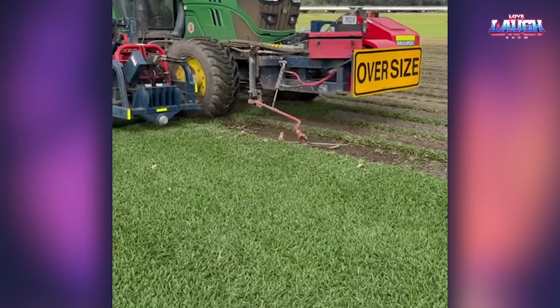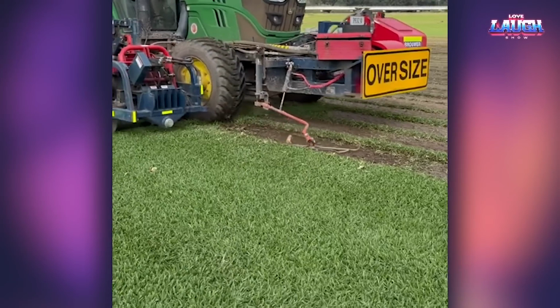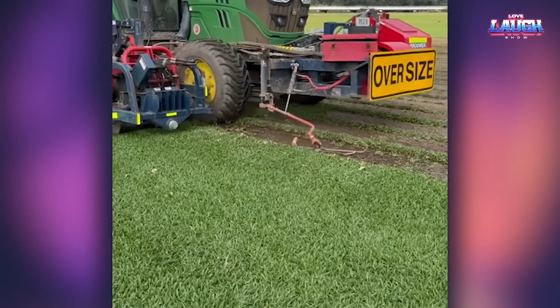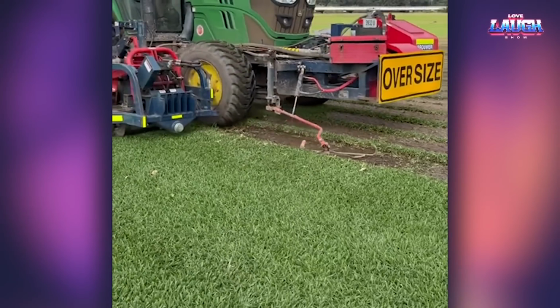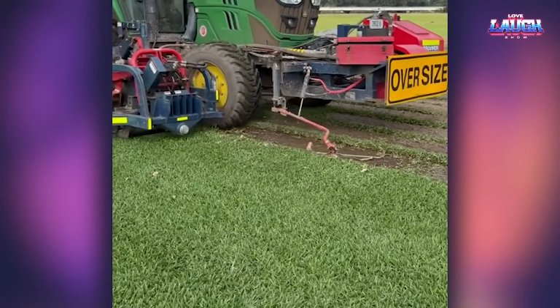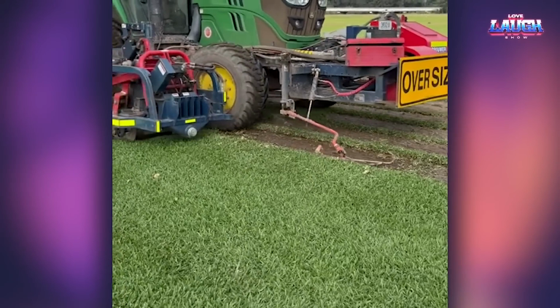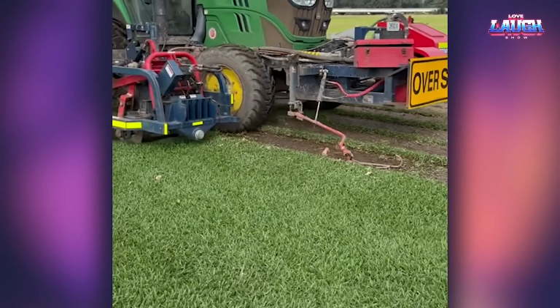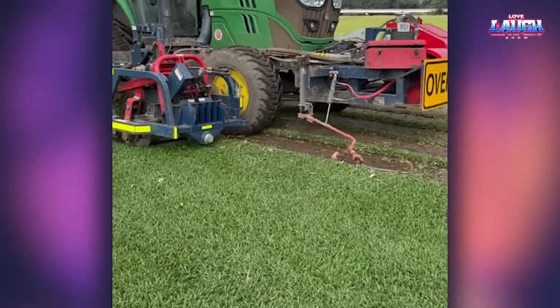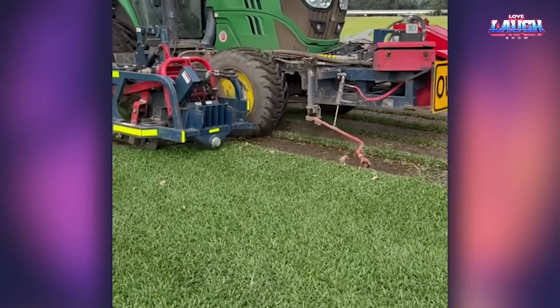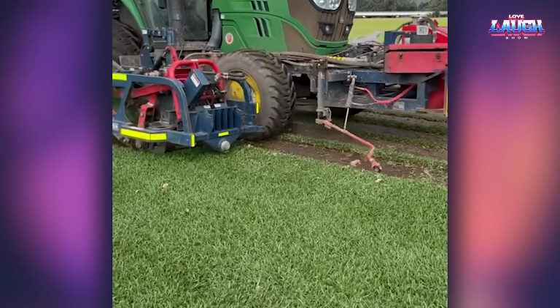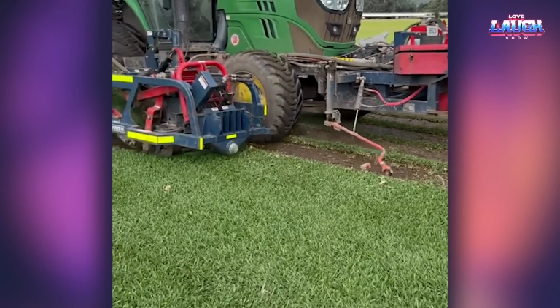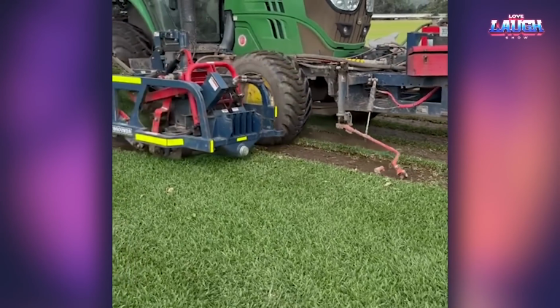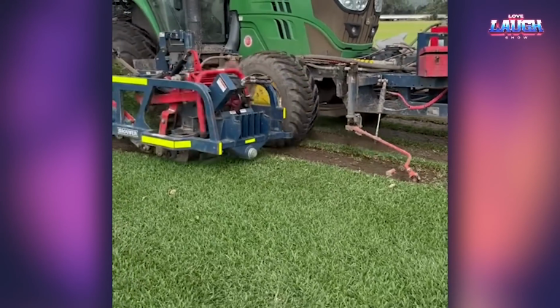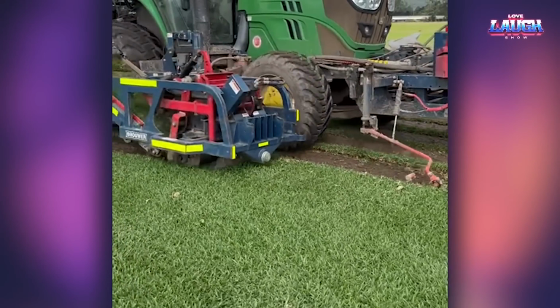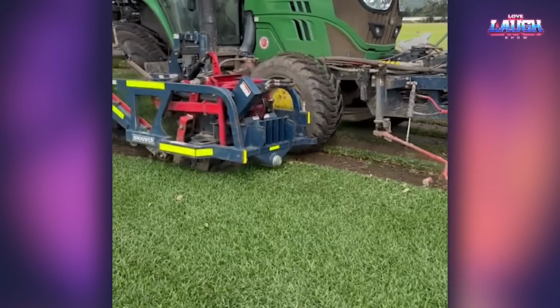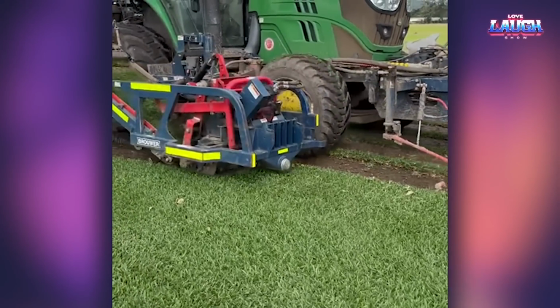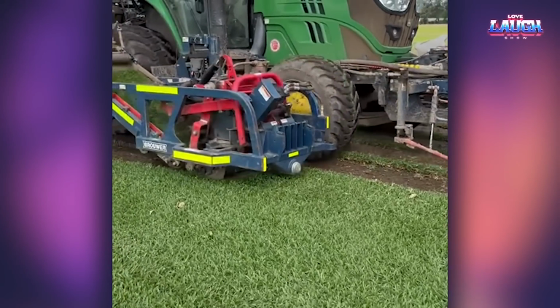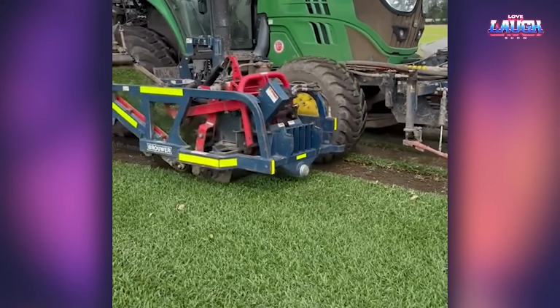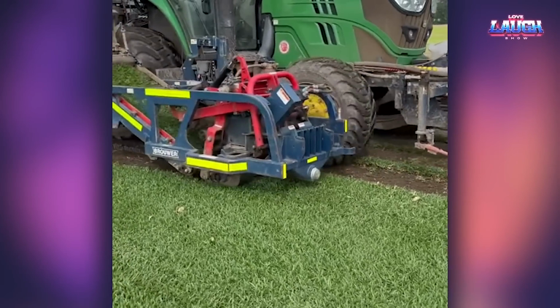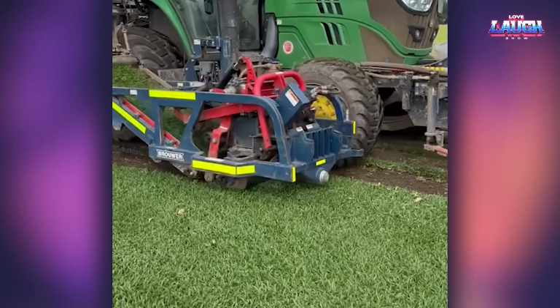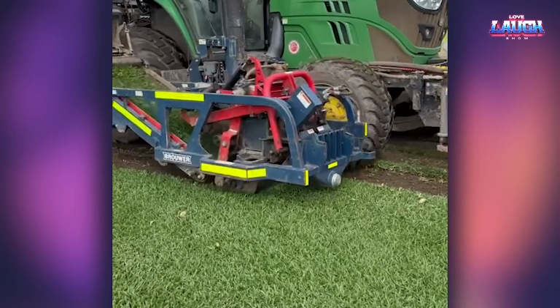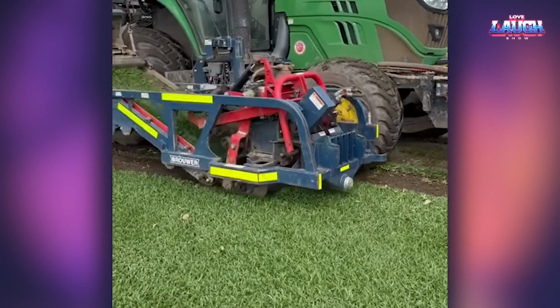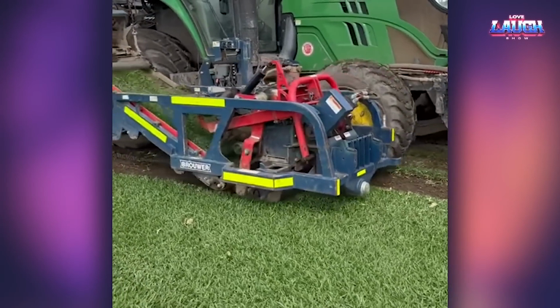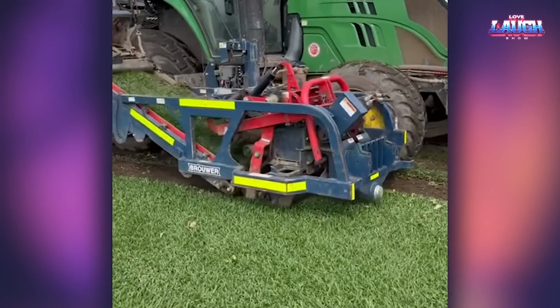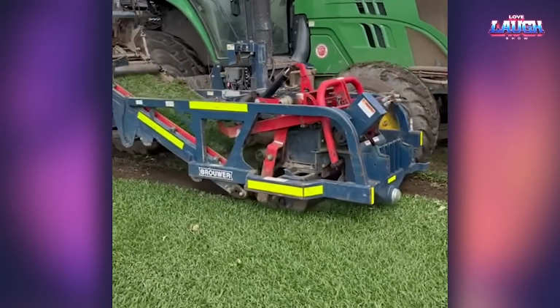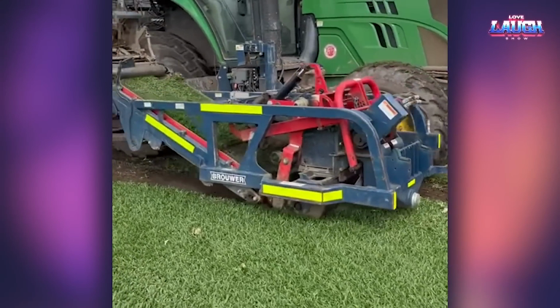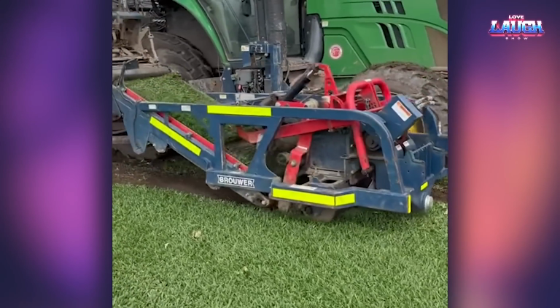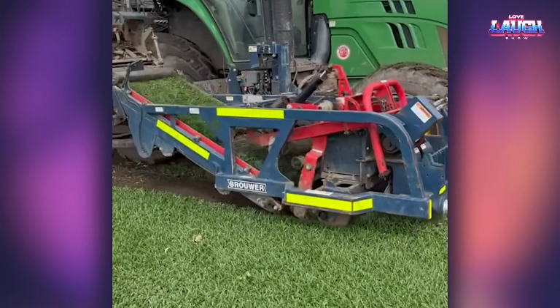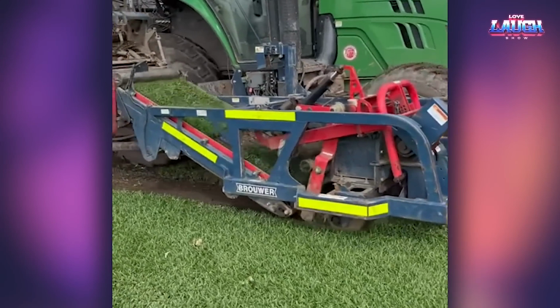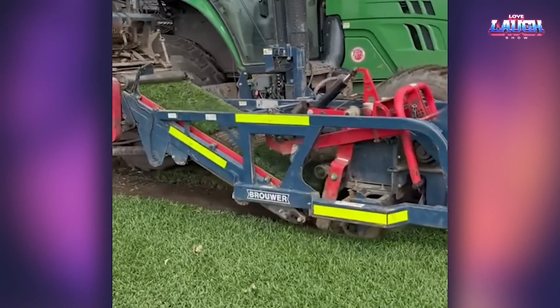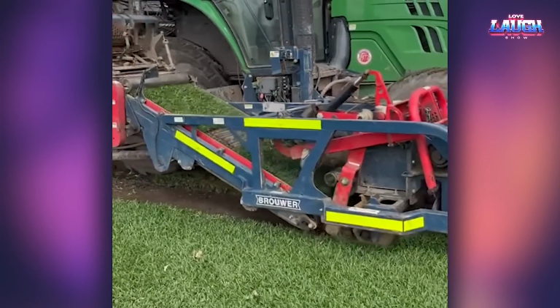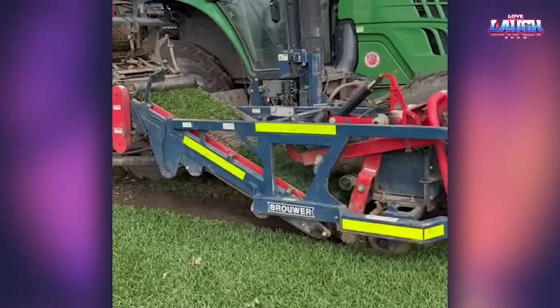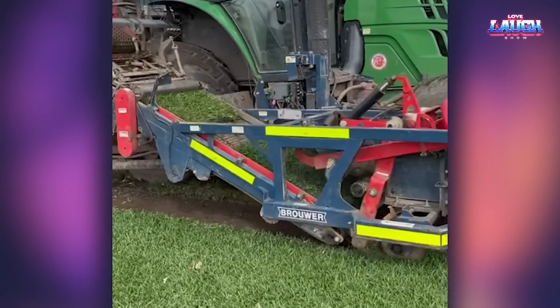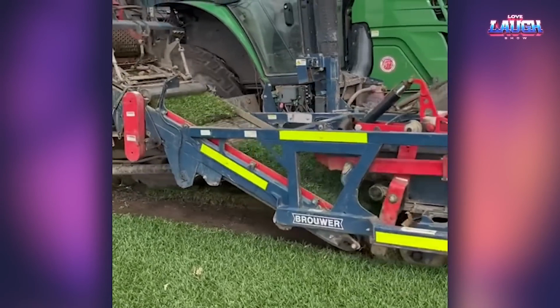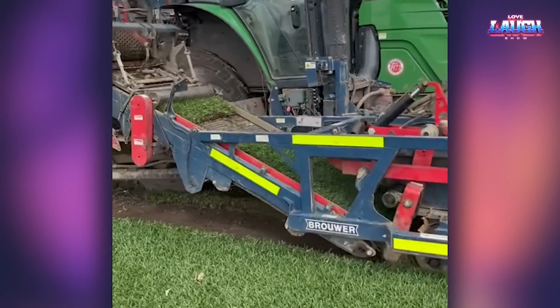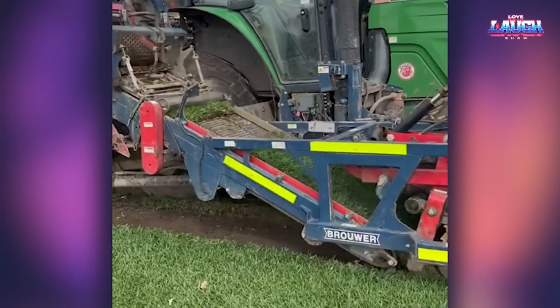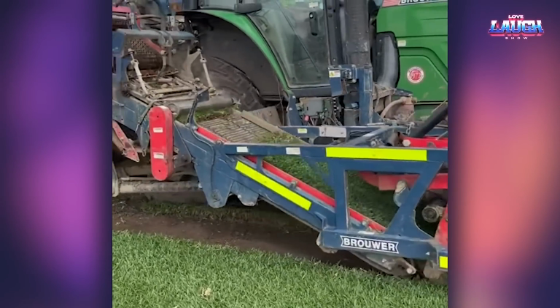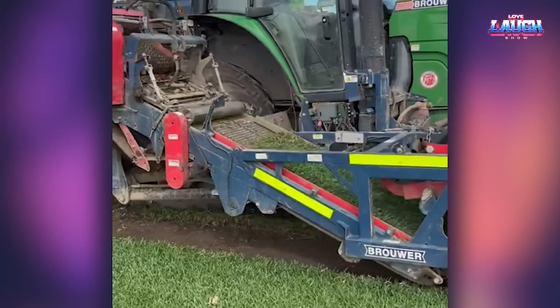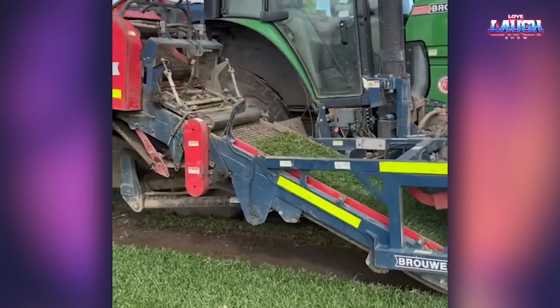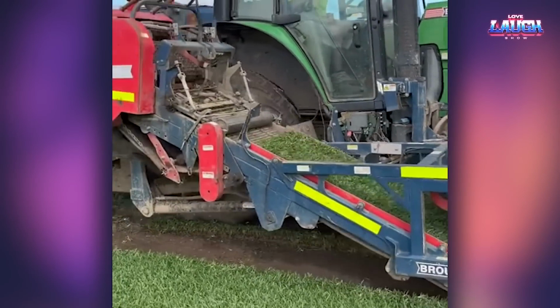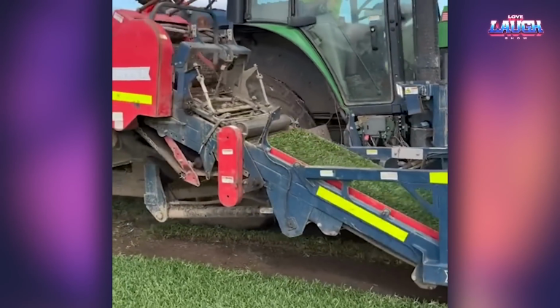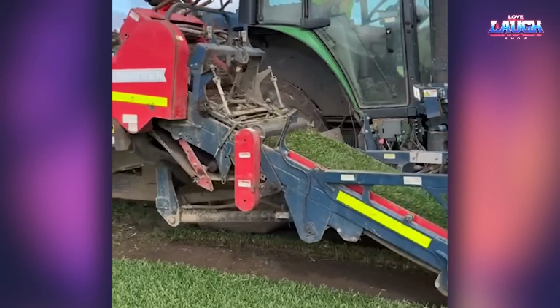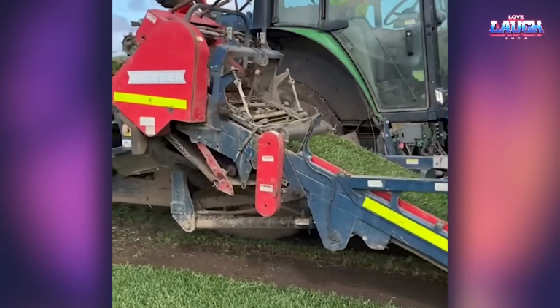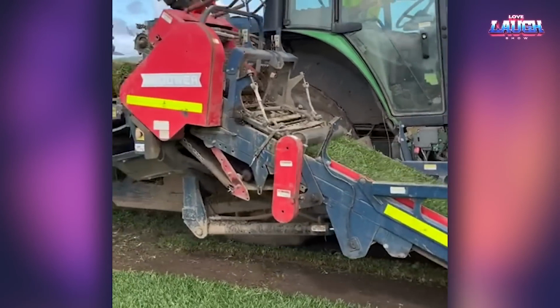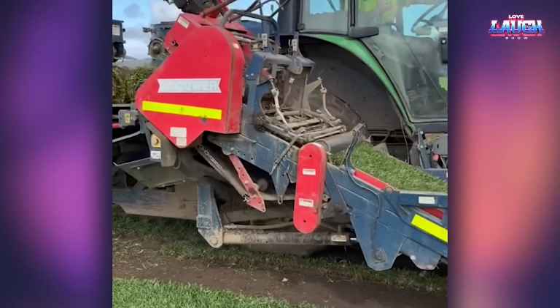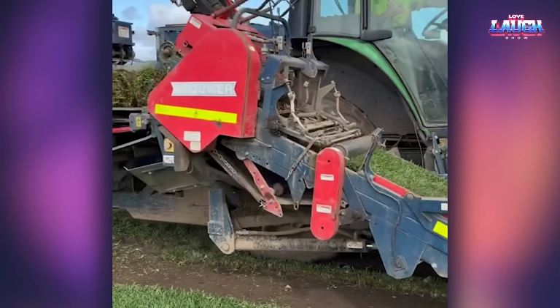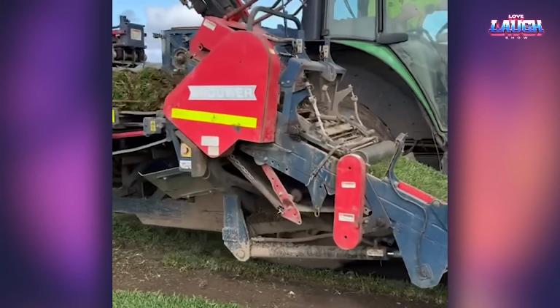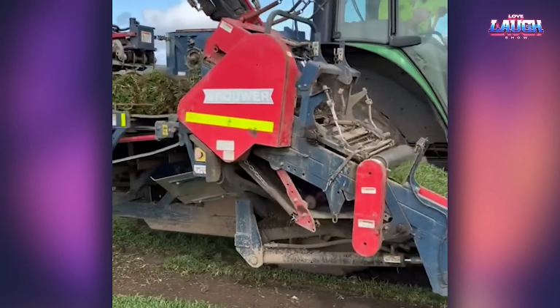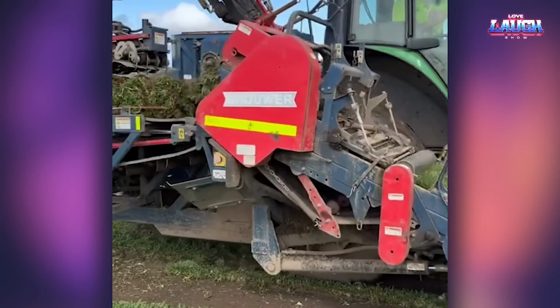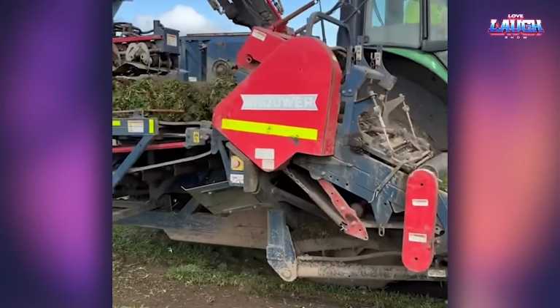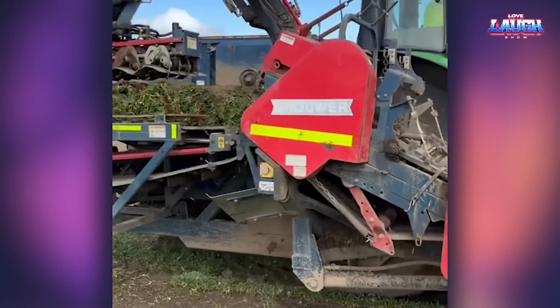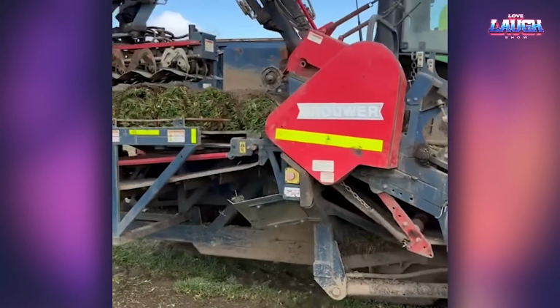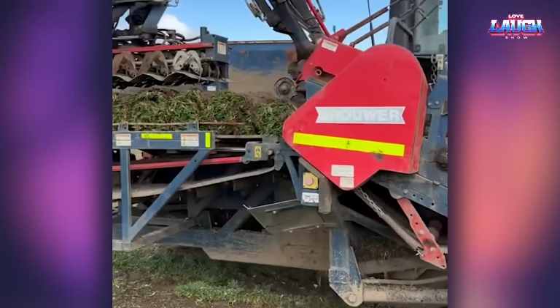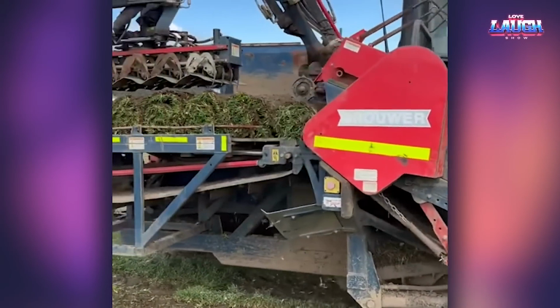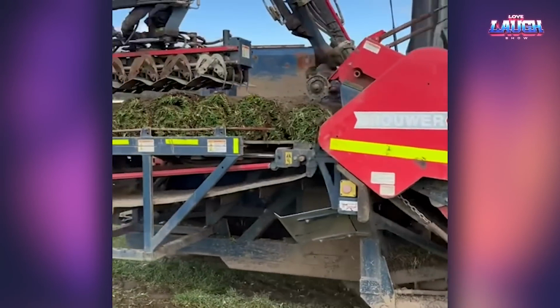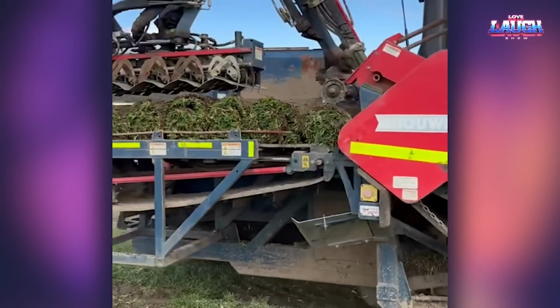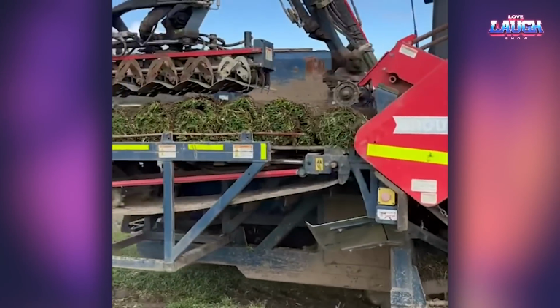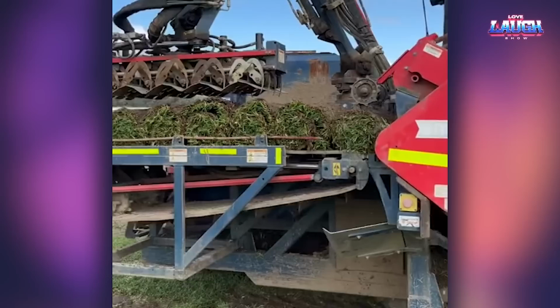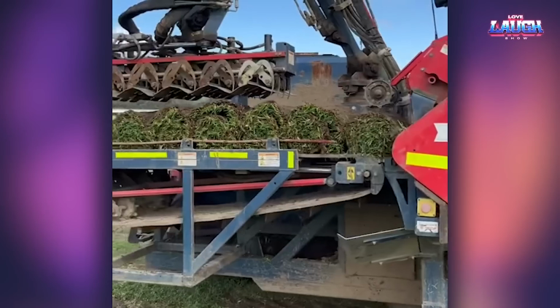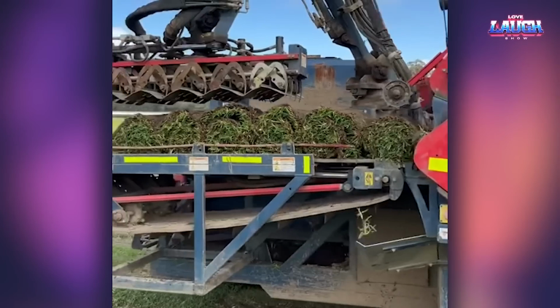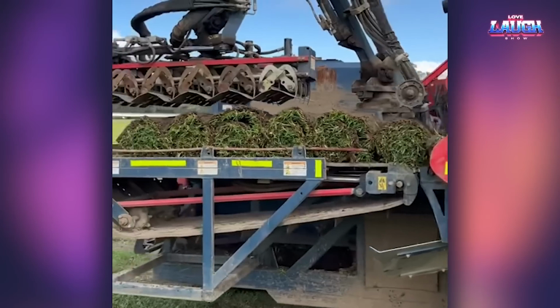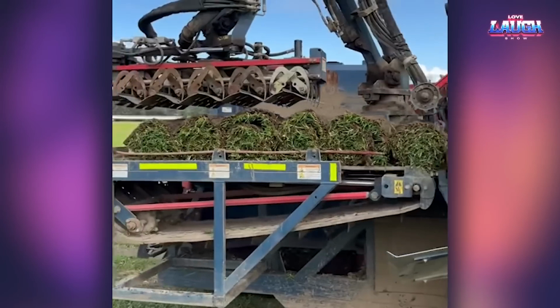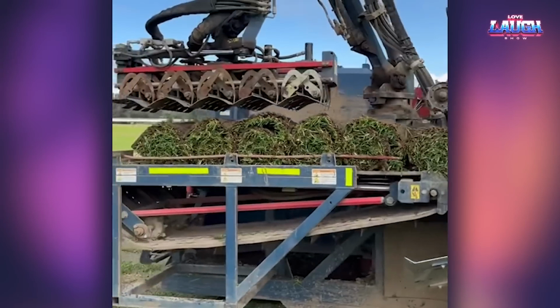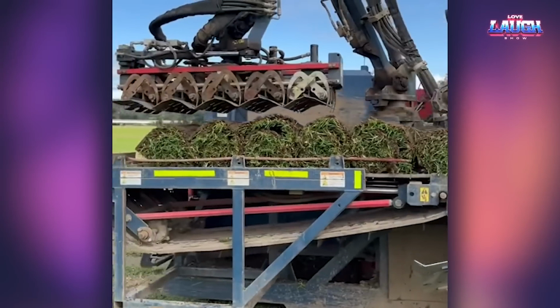And this is turf harvesting. See how the turf is neatly rolled up and stacked in a basket with automatic equipment.